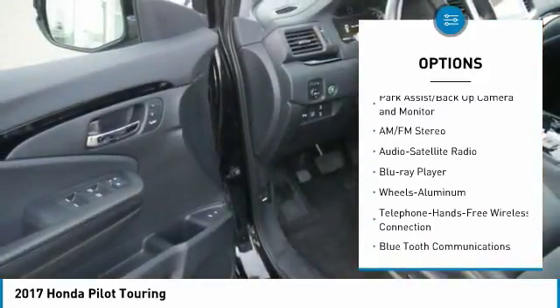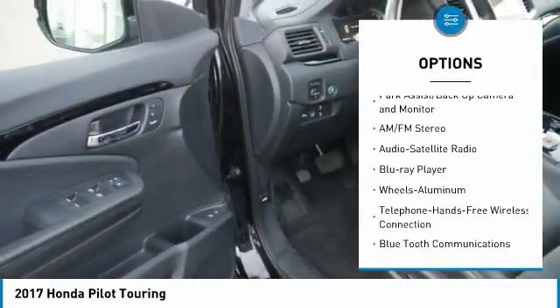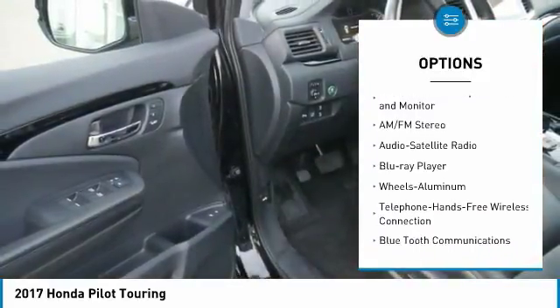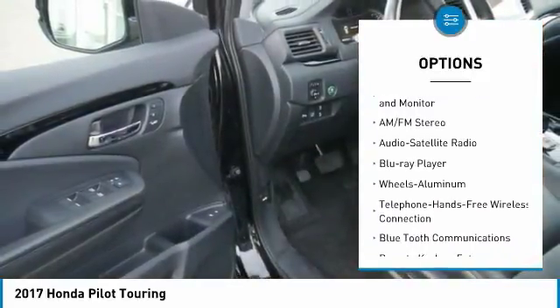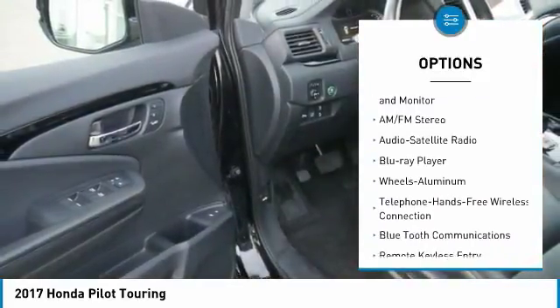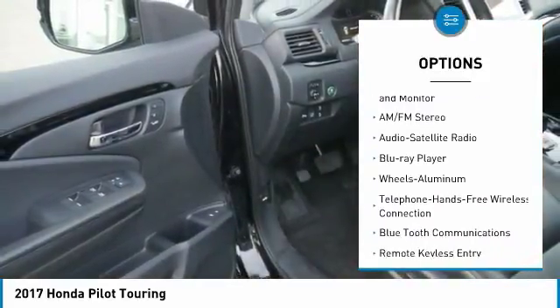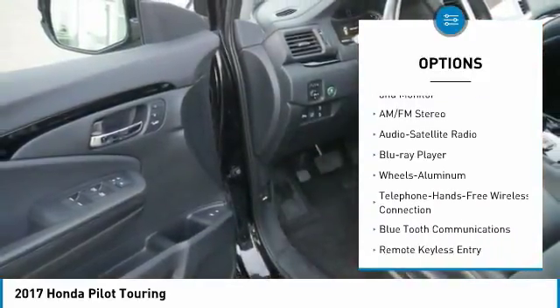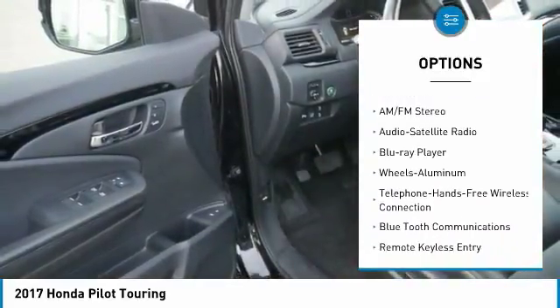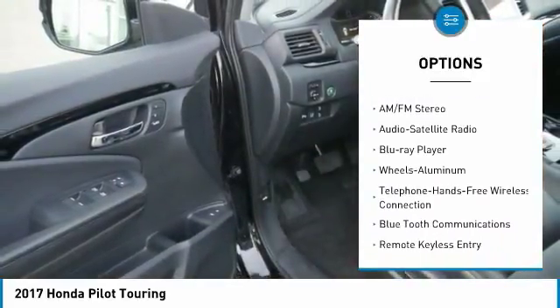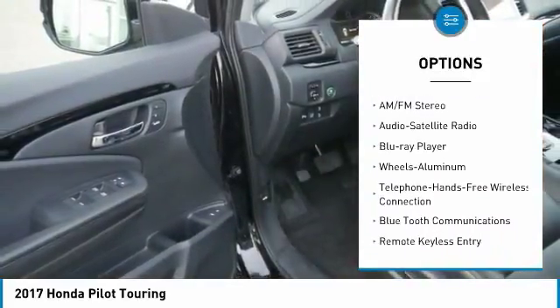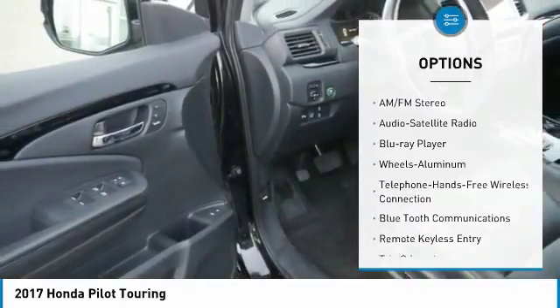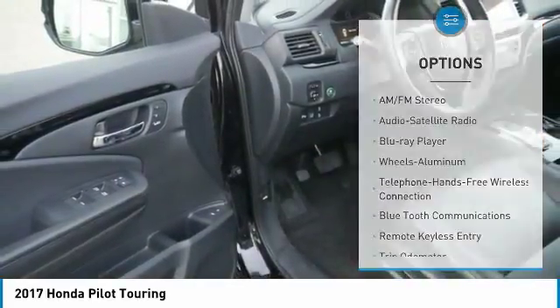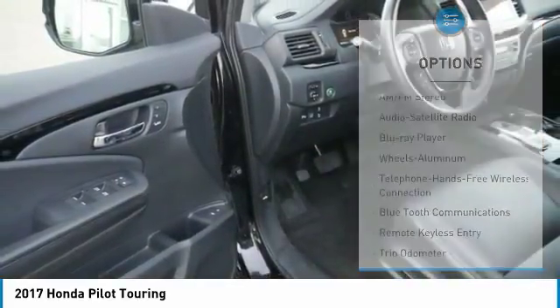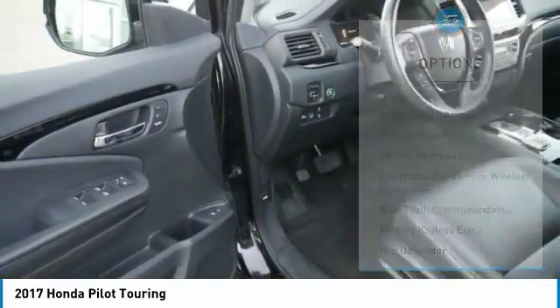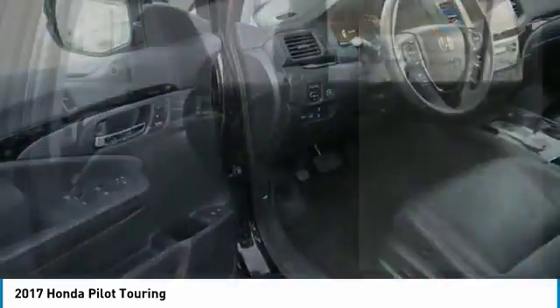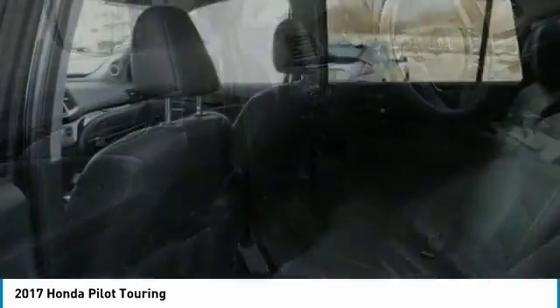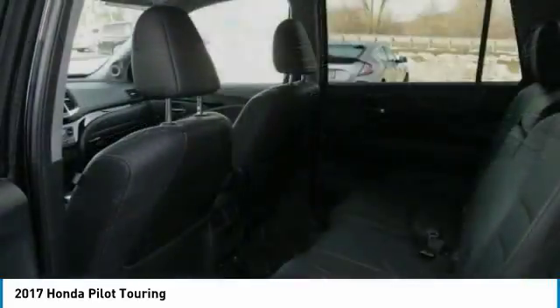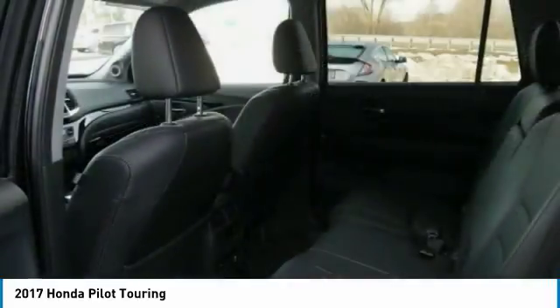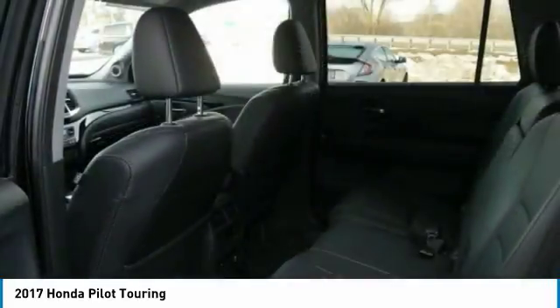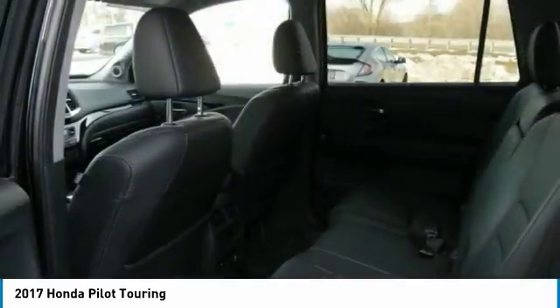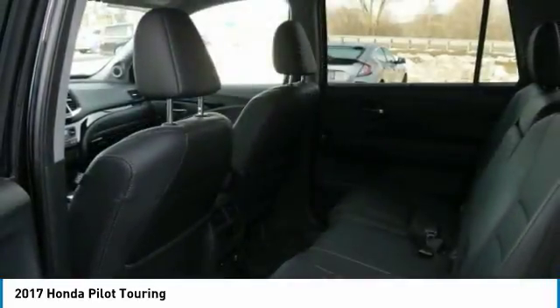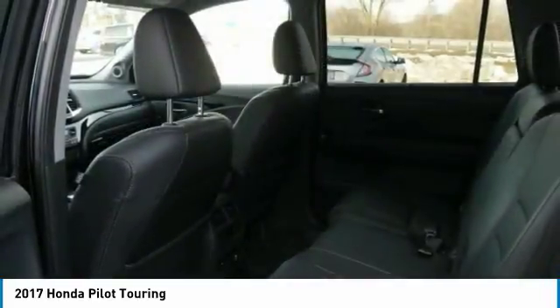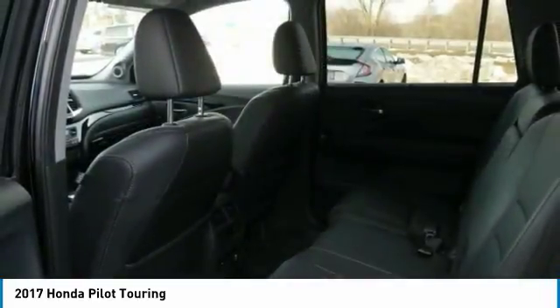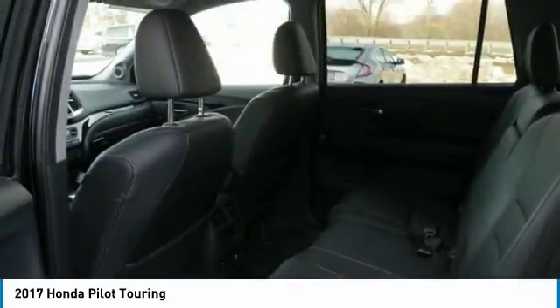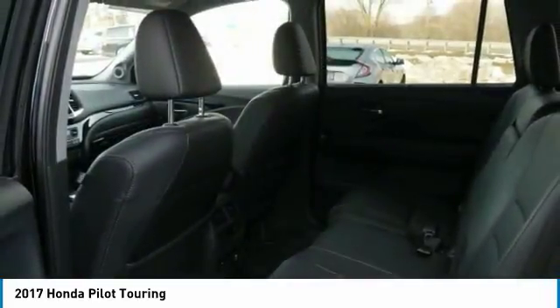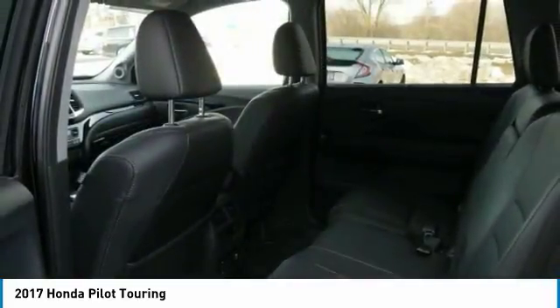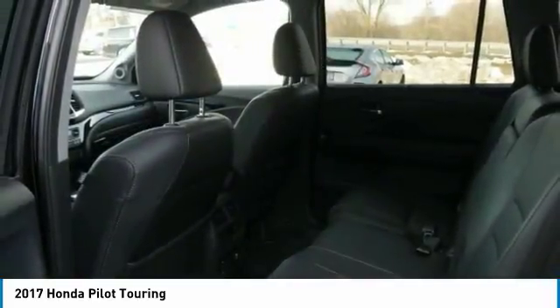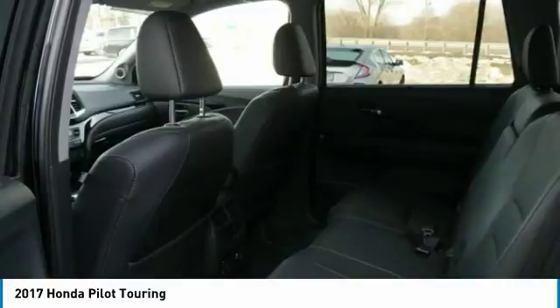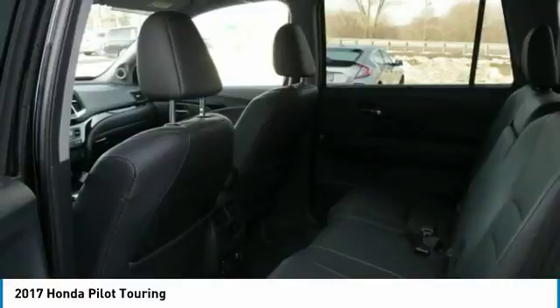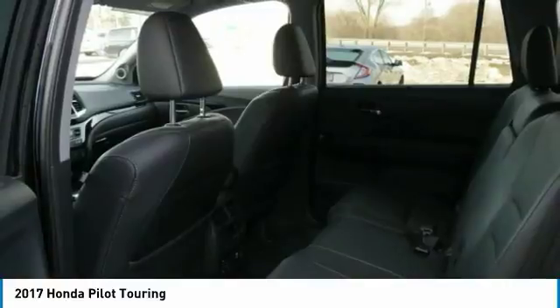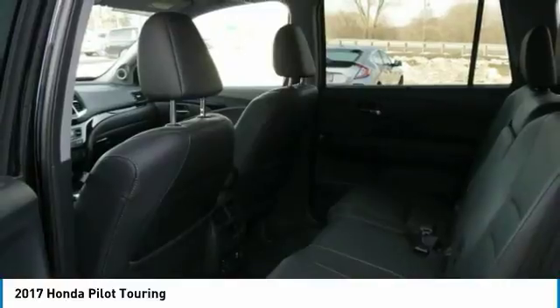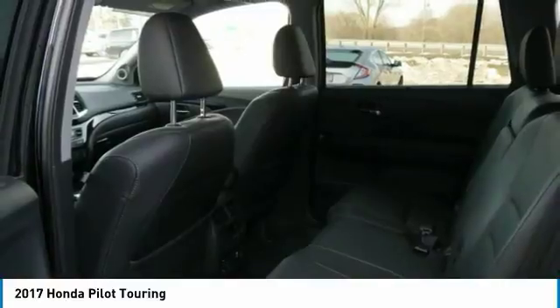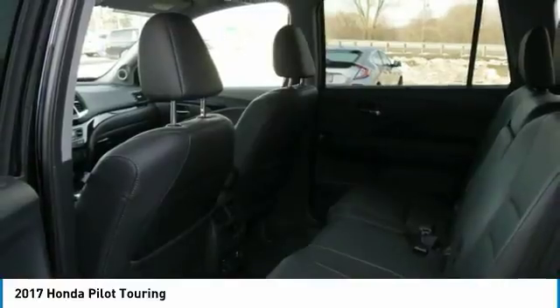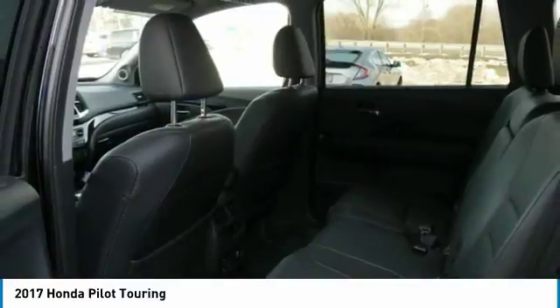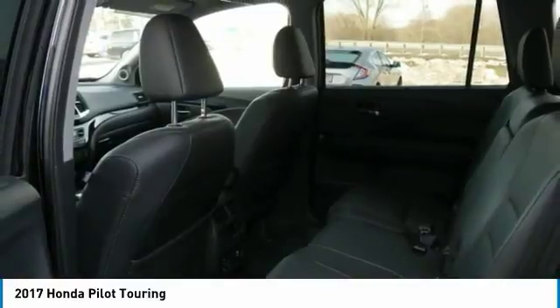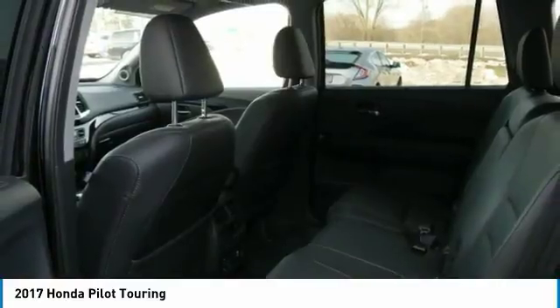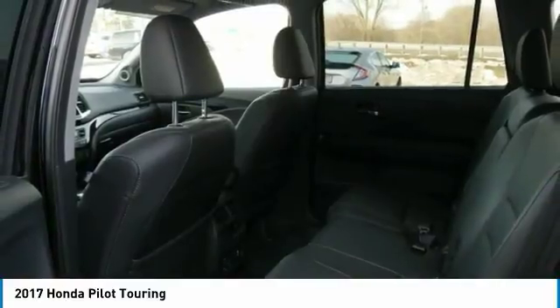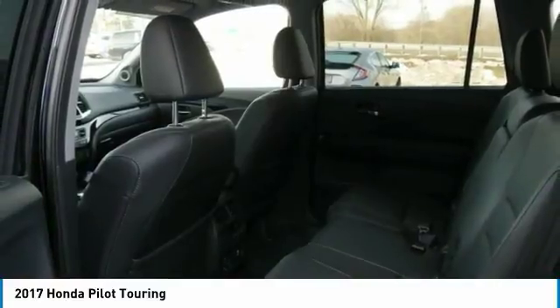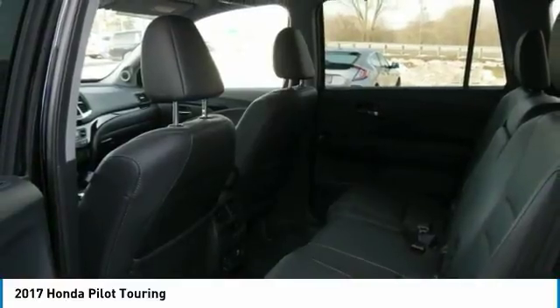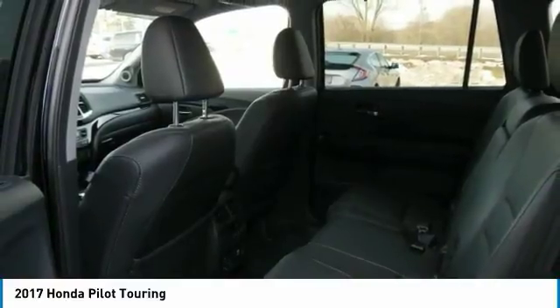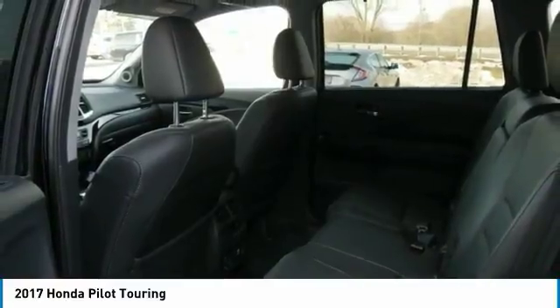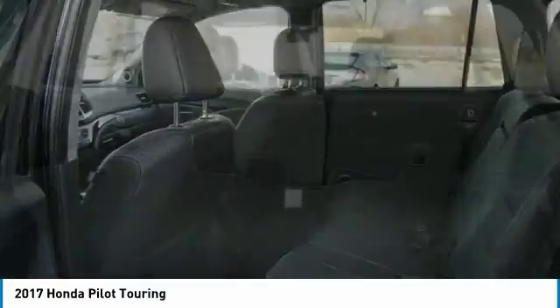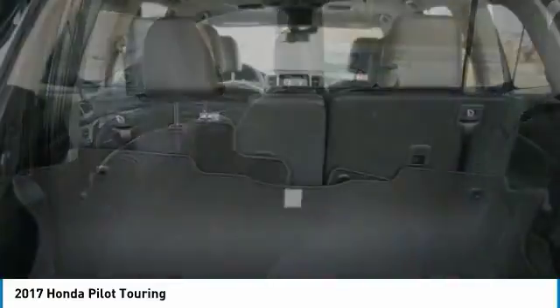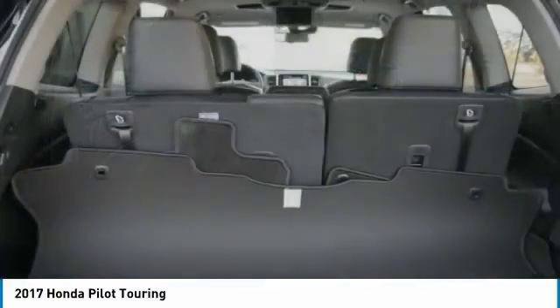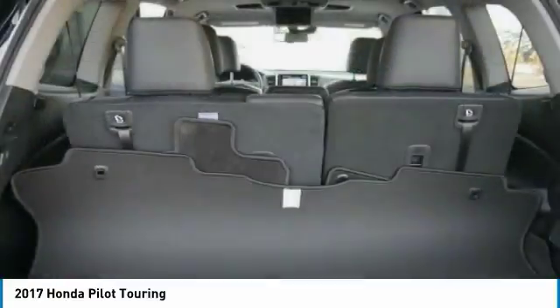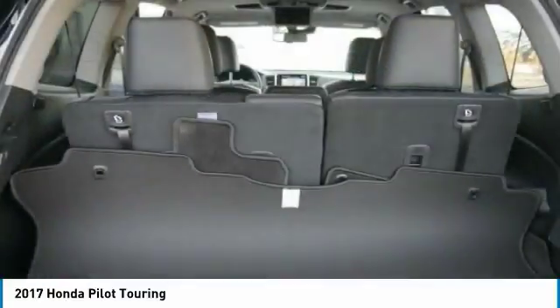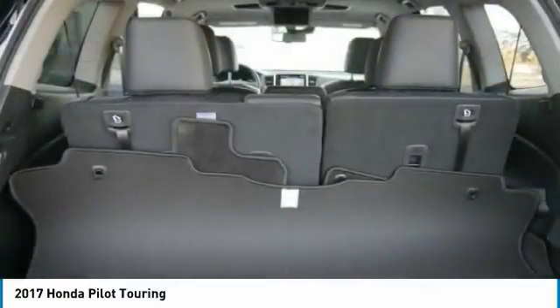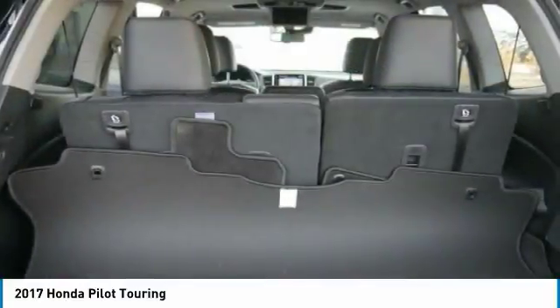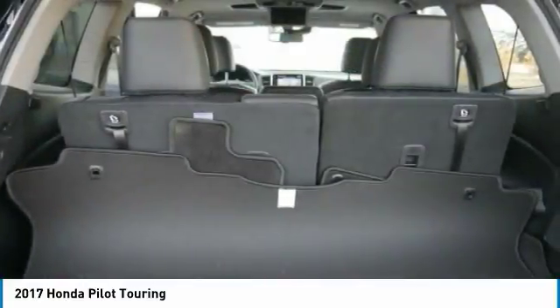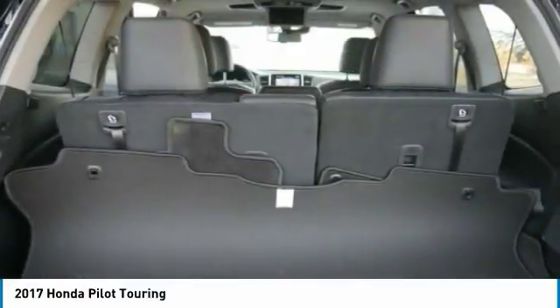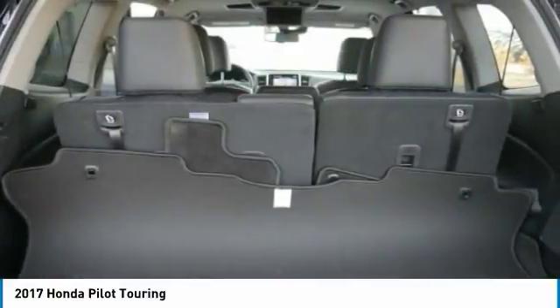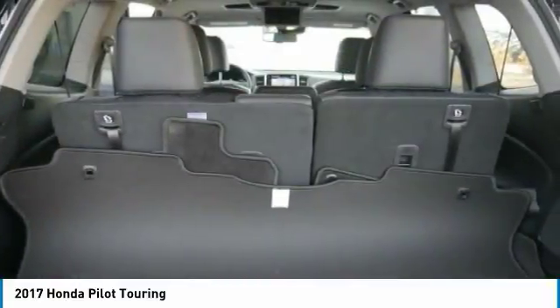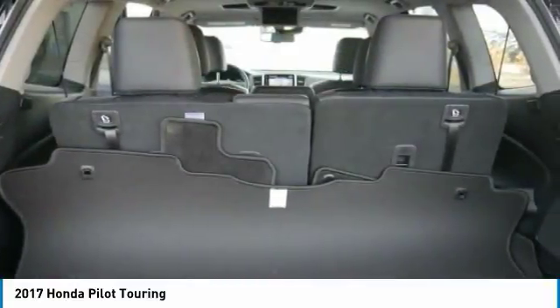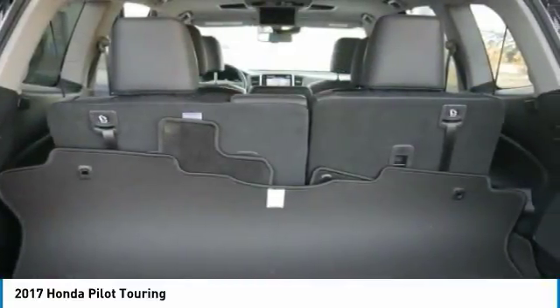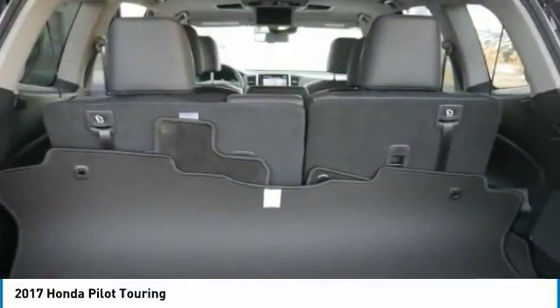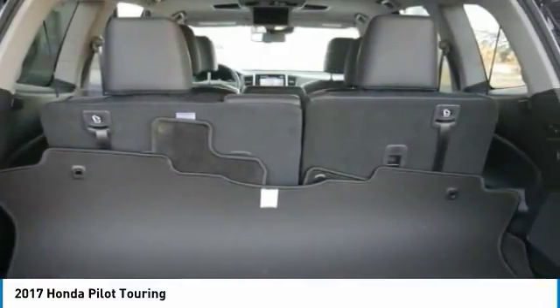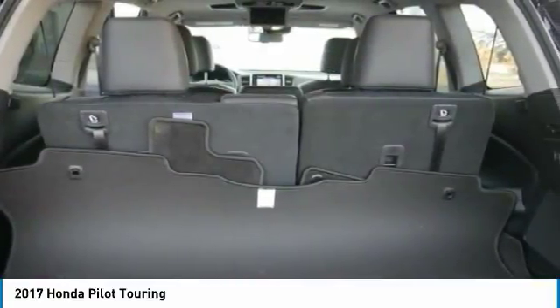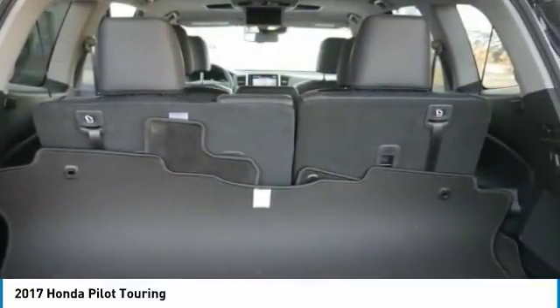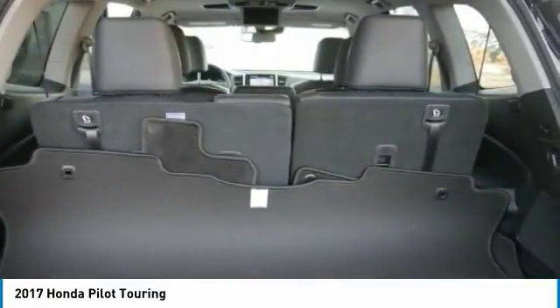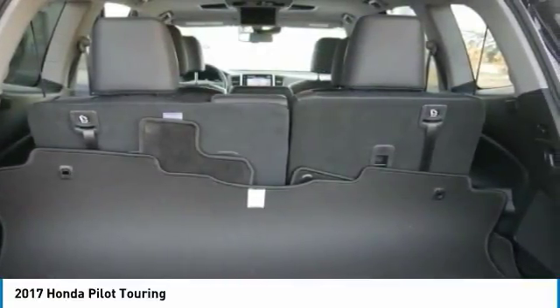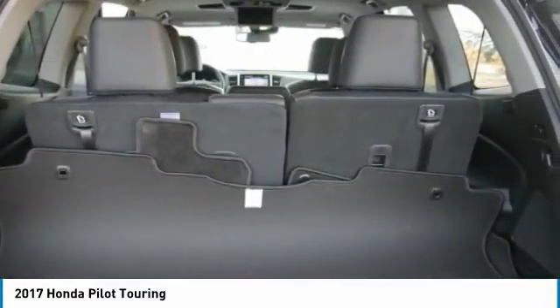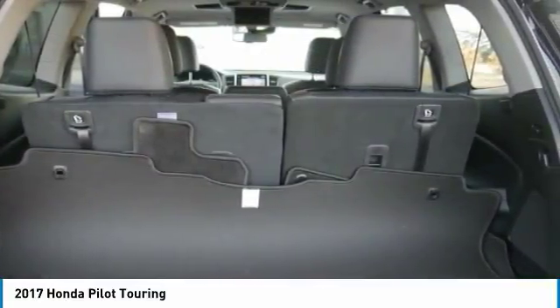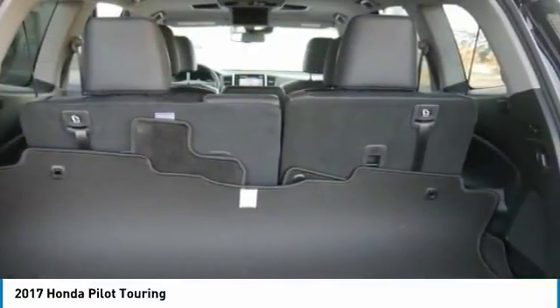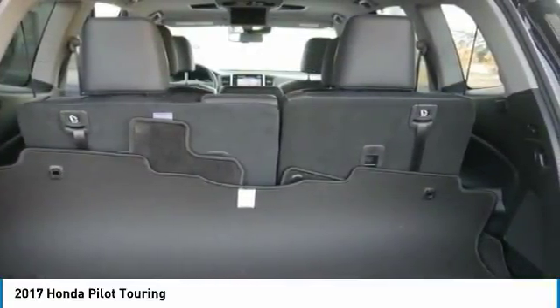Third-row seat, air conditioning, Bluetooth wireless data link for hands-free phone, Home Link garage door opener.